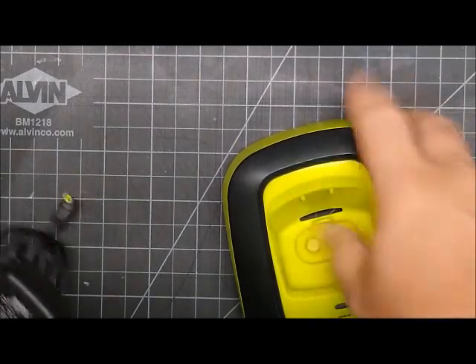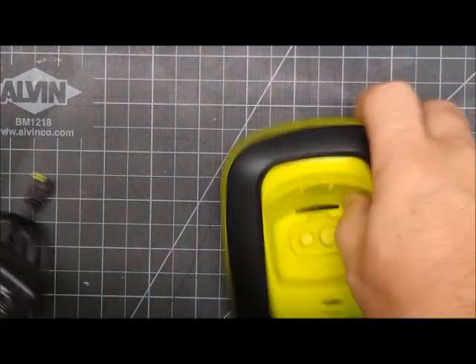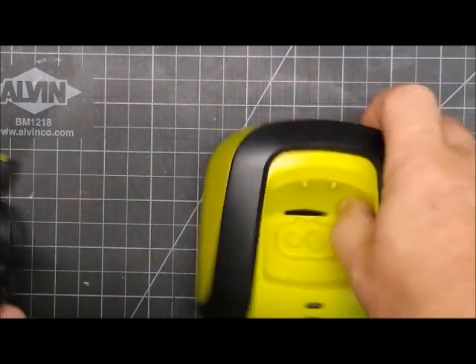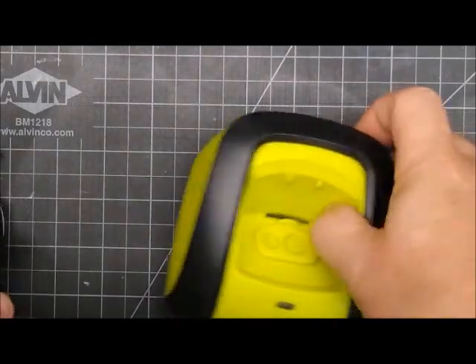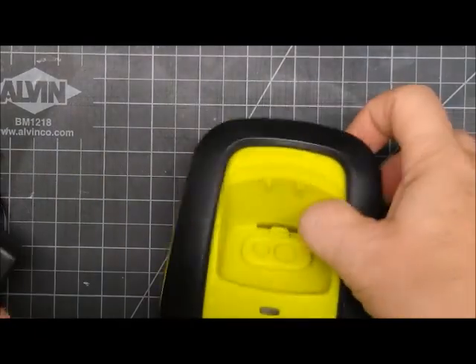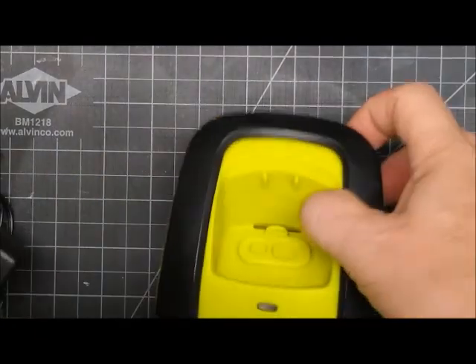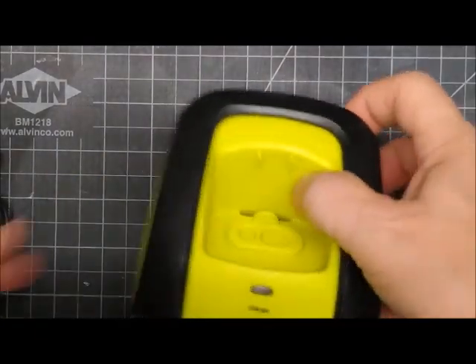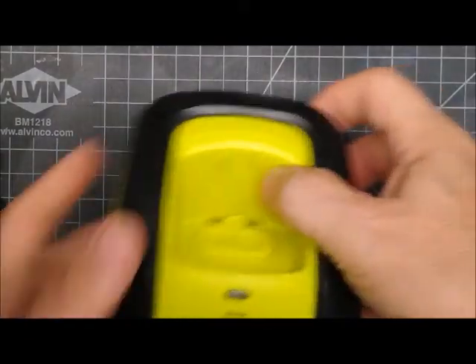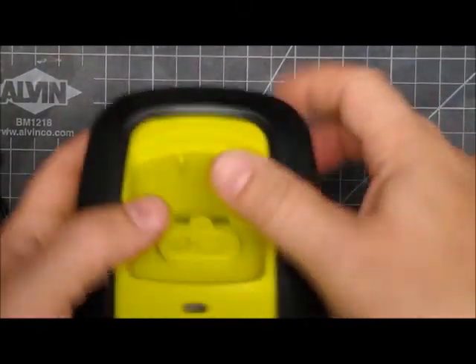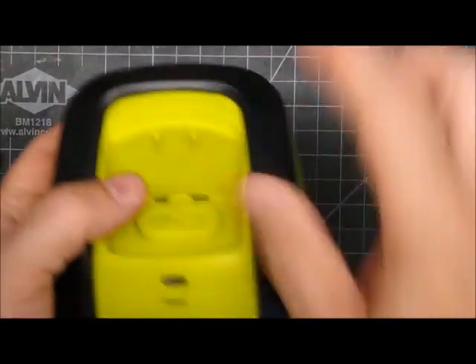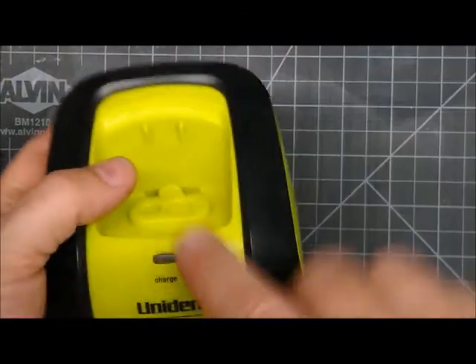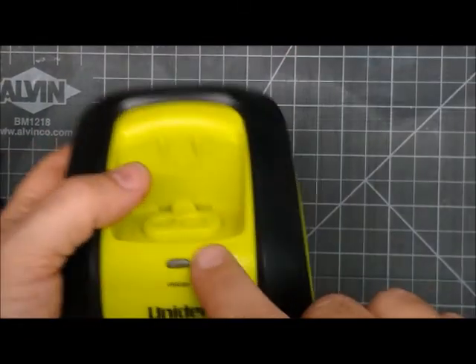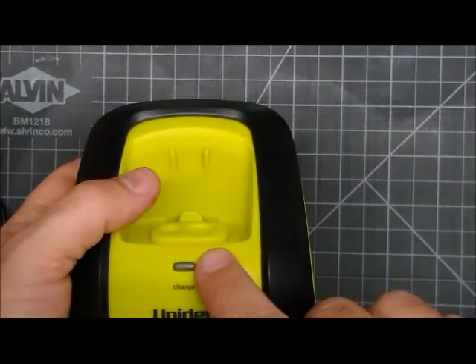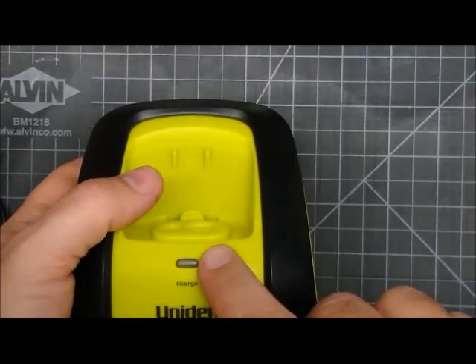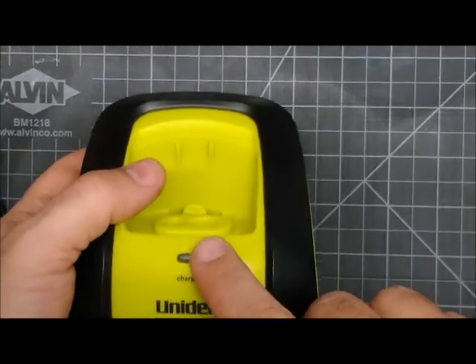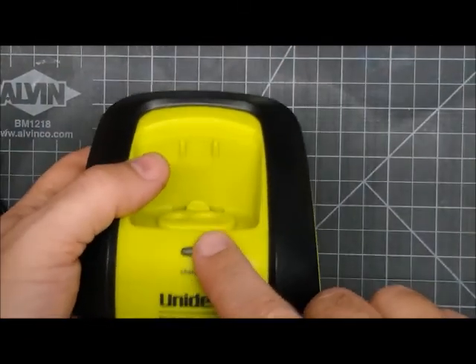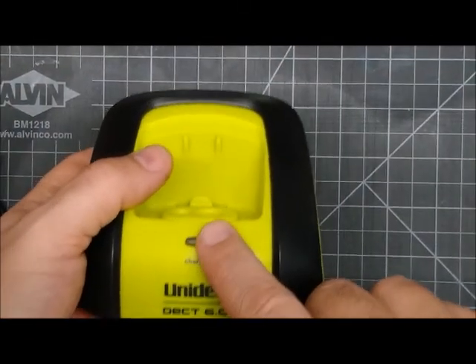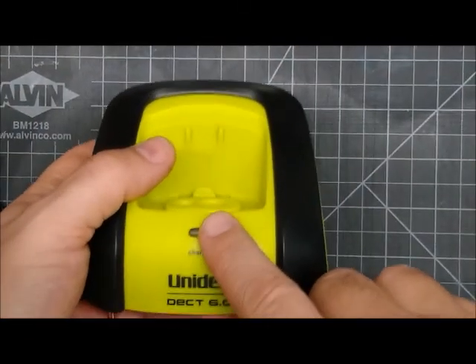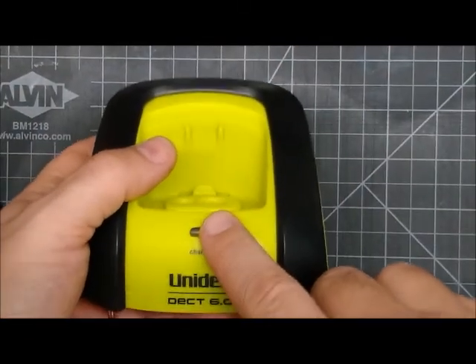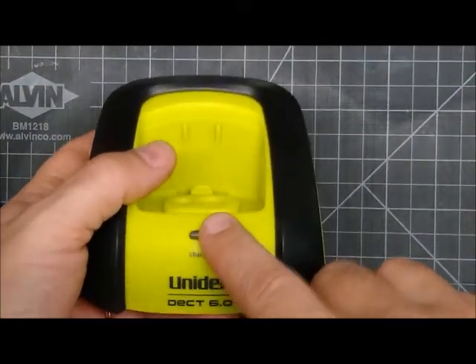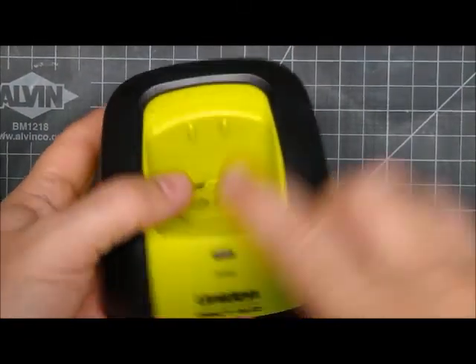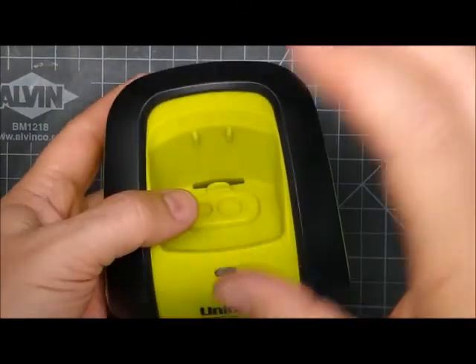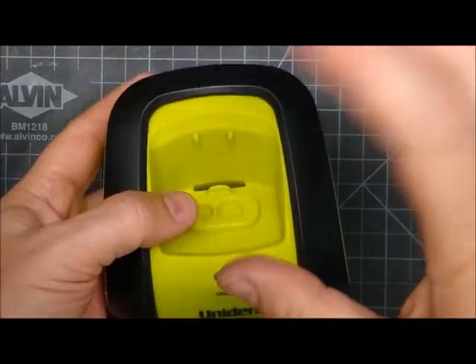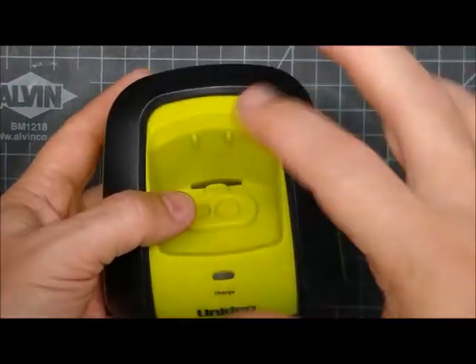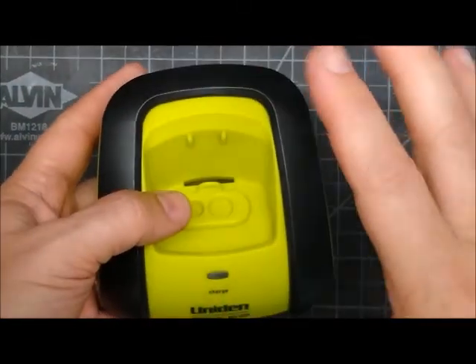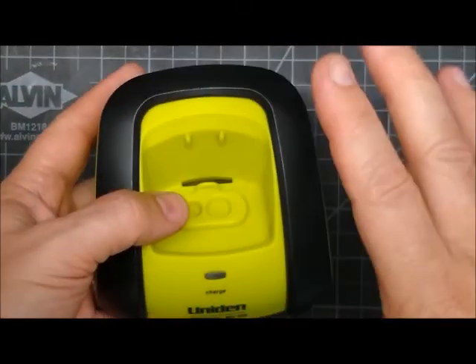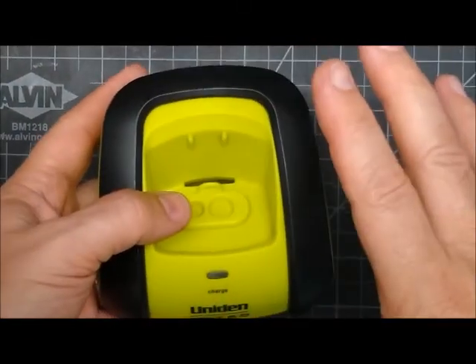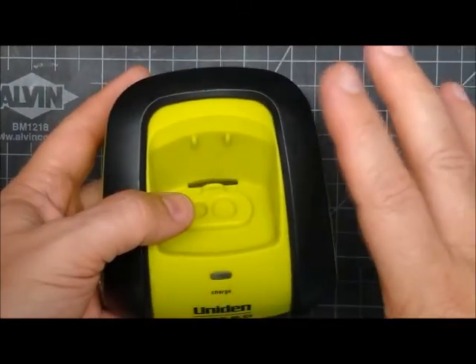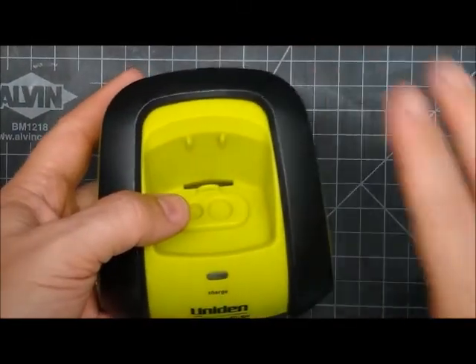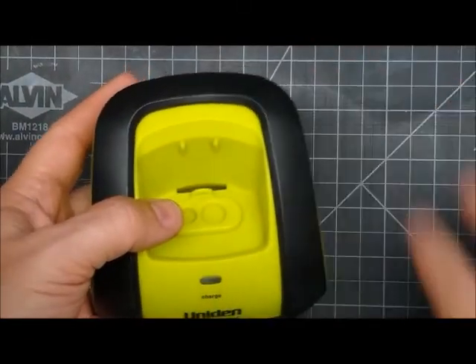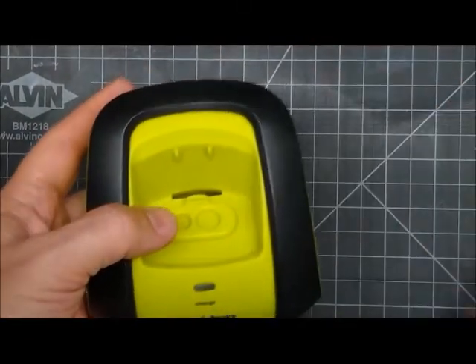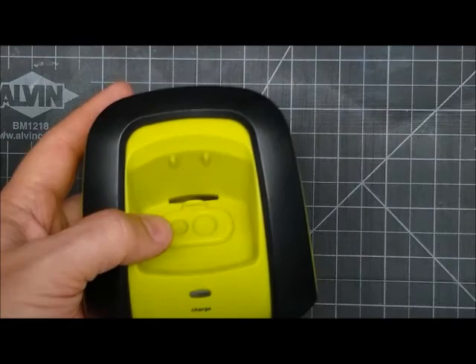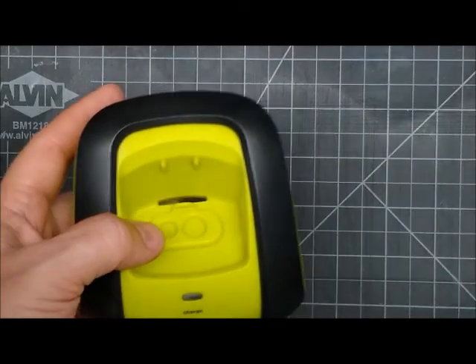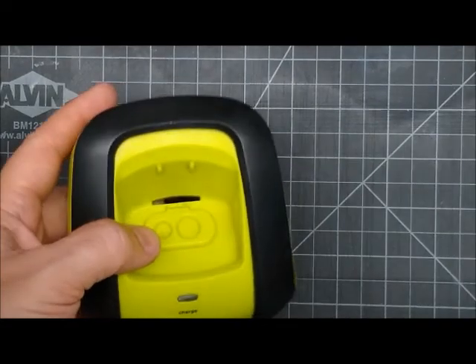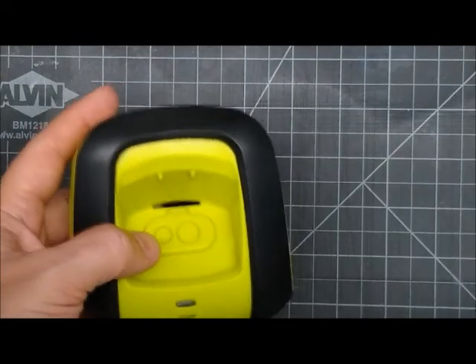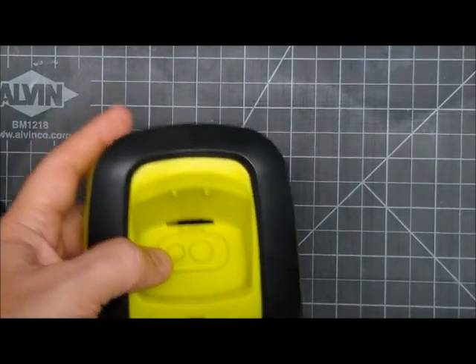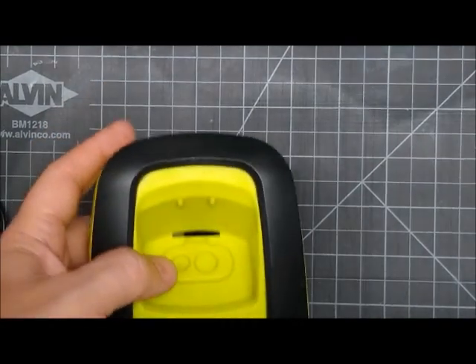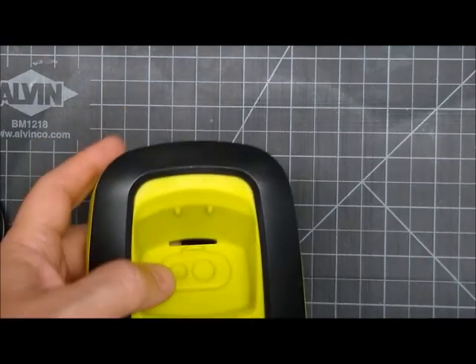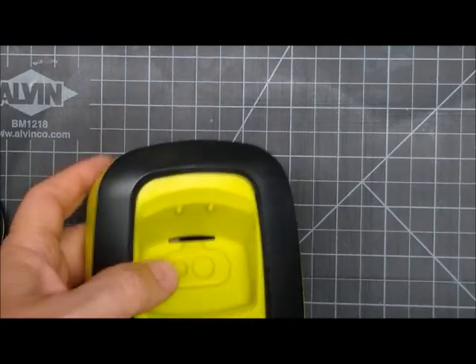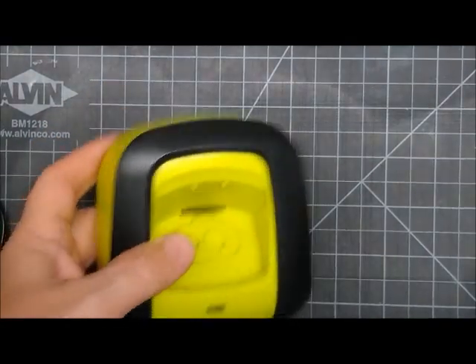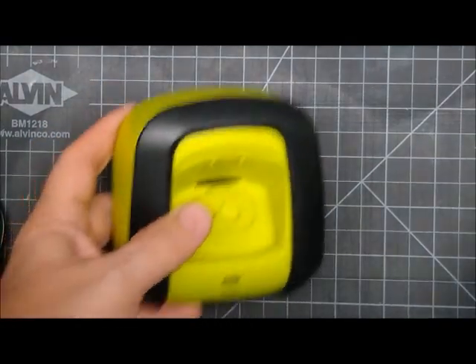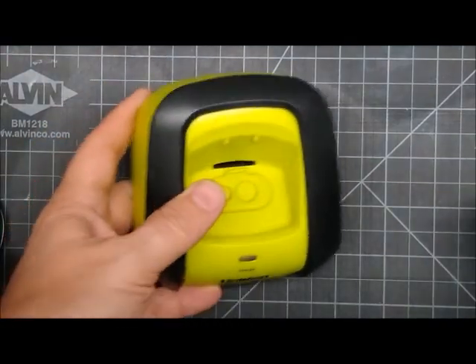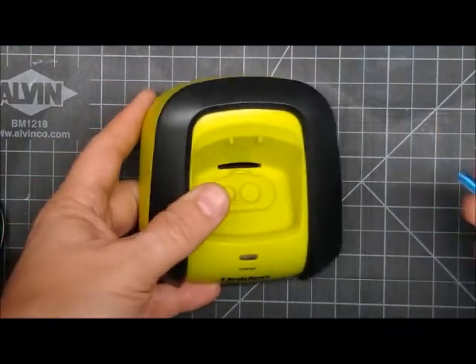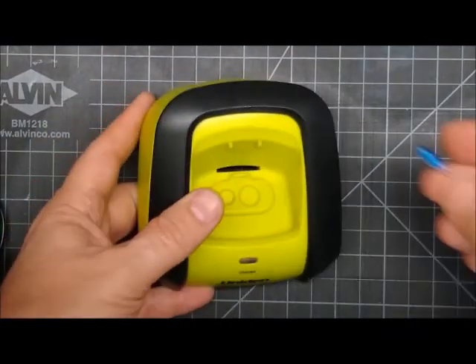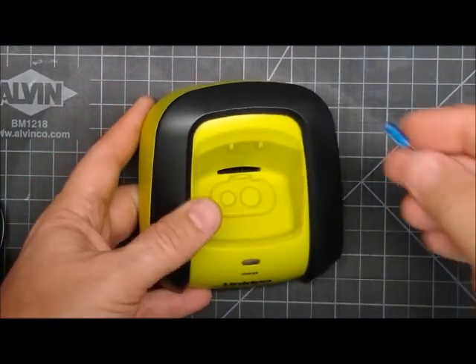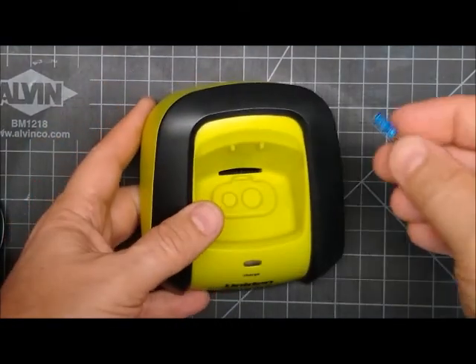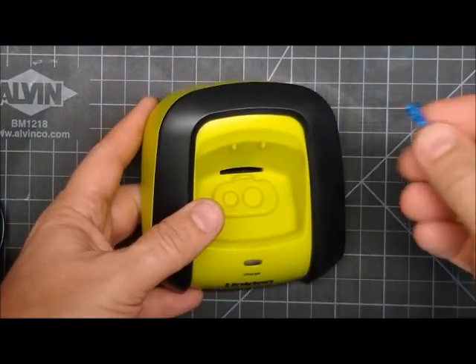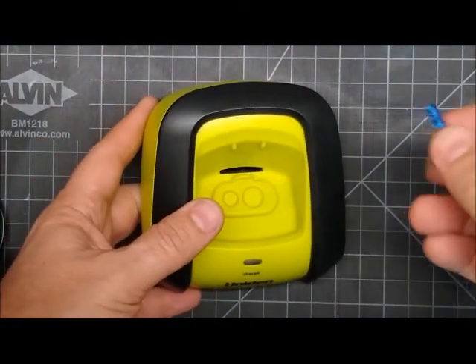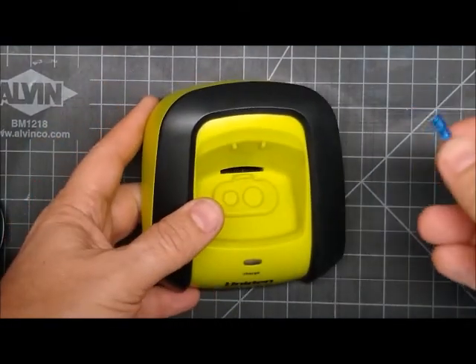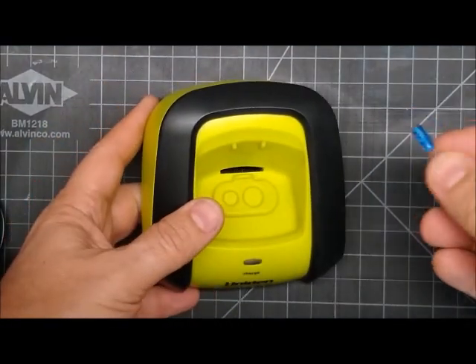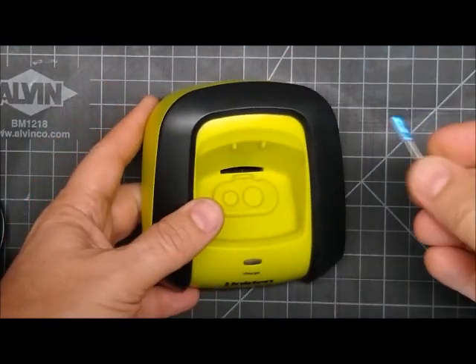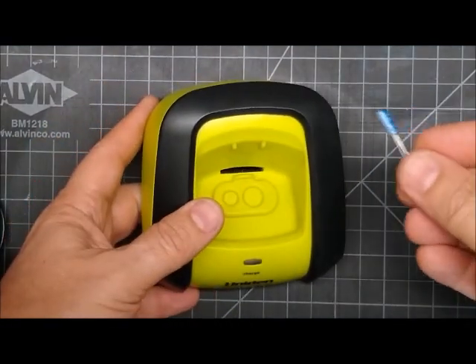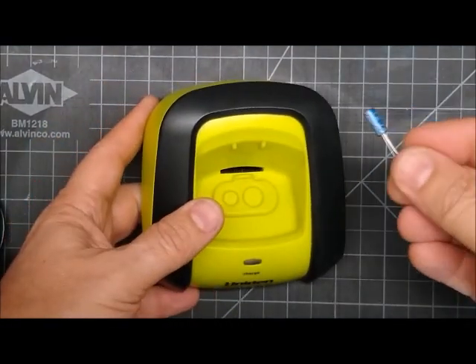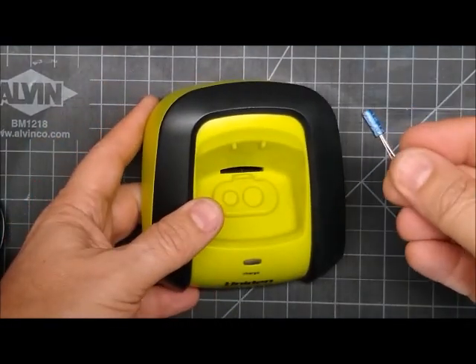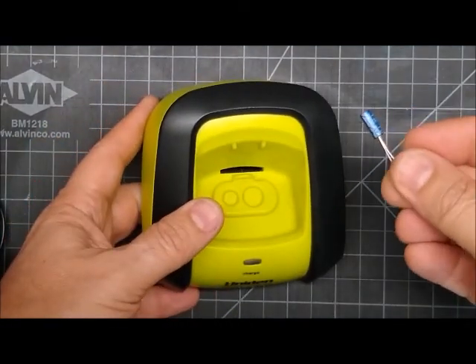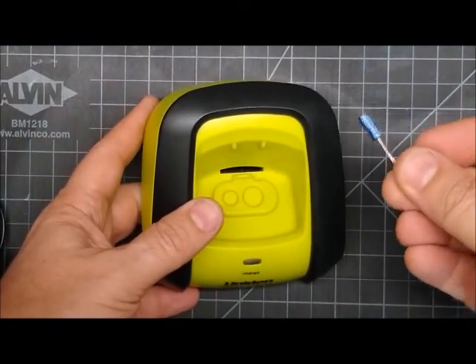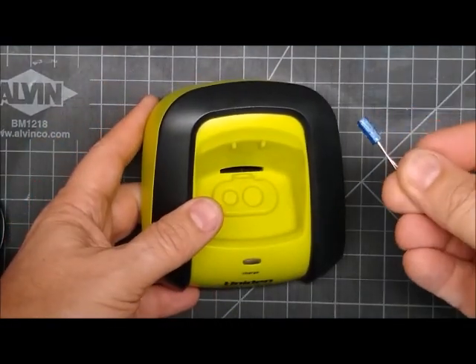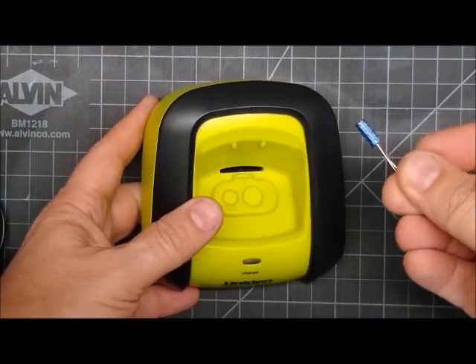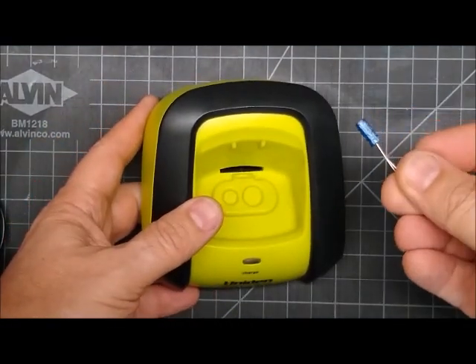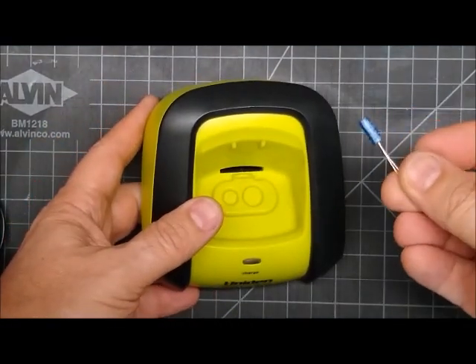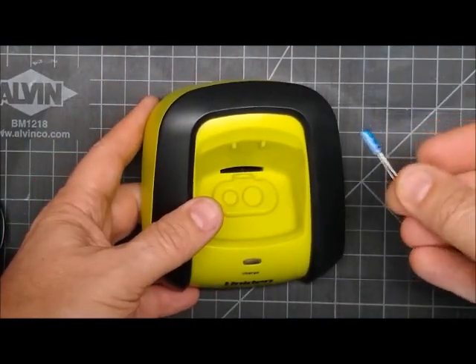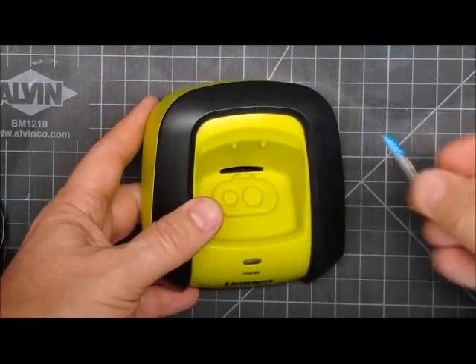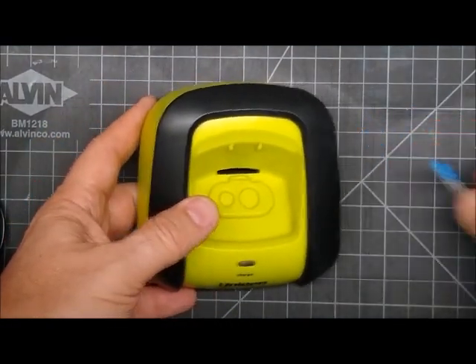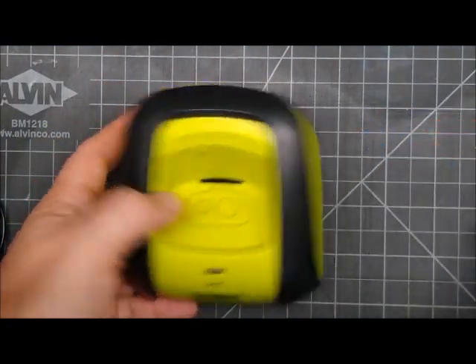If your light comes on solid and just doesn't charge, it's because there's a capacitor inside that's bad.